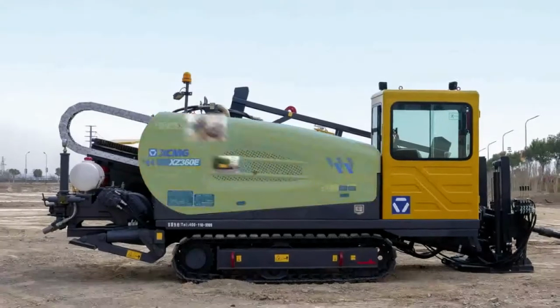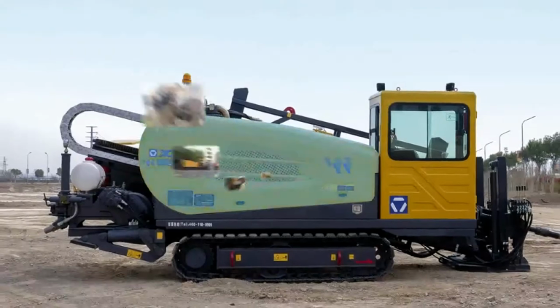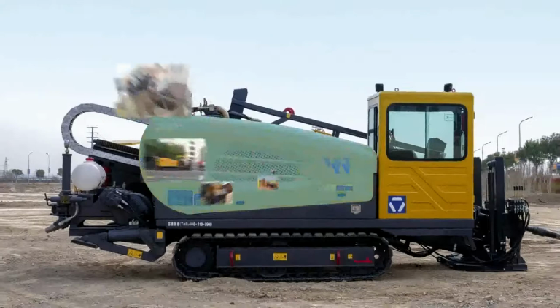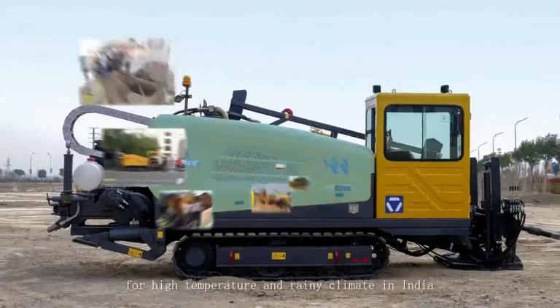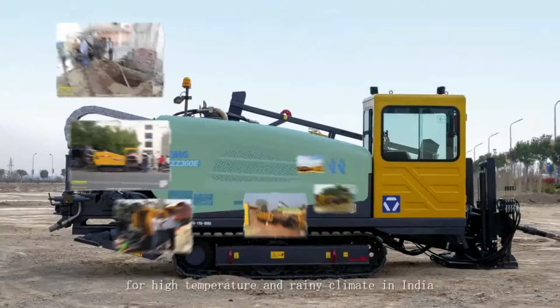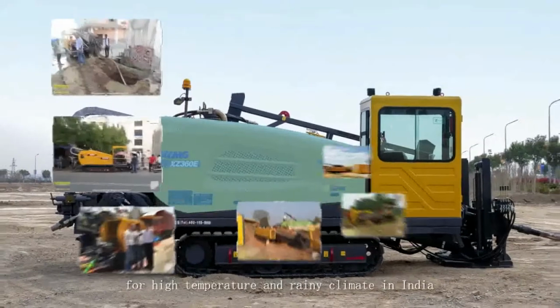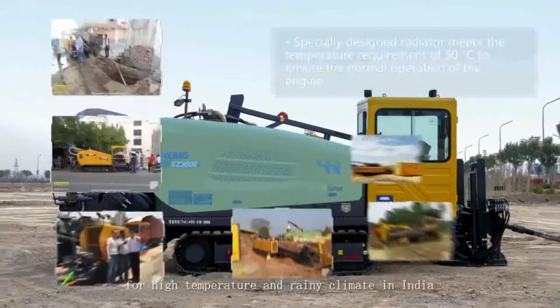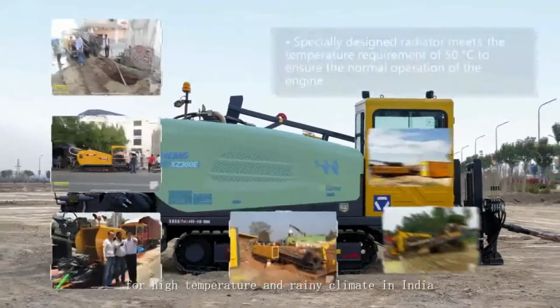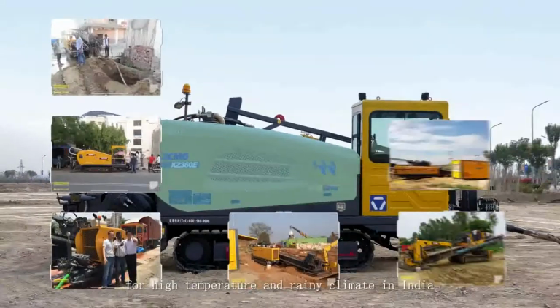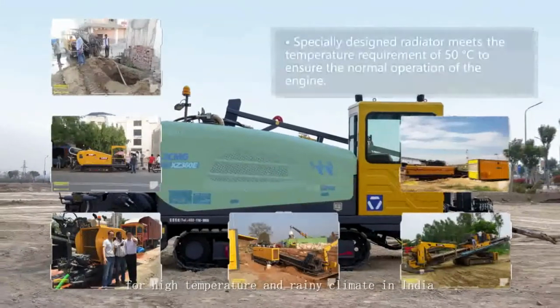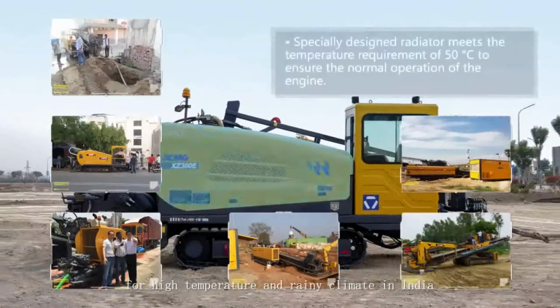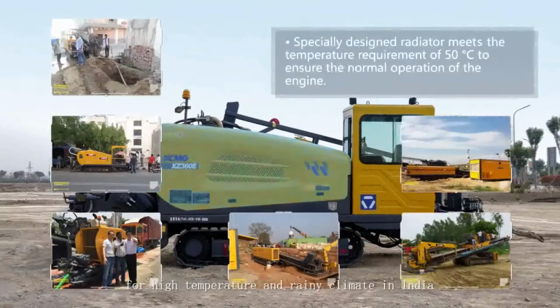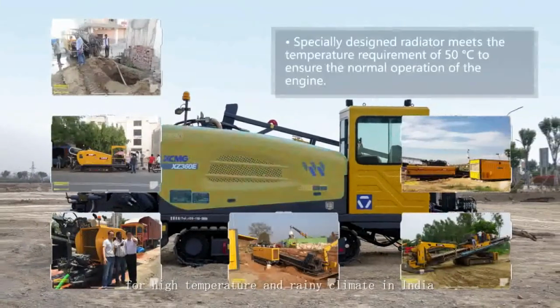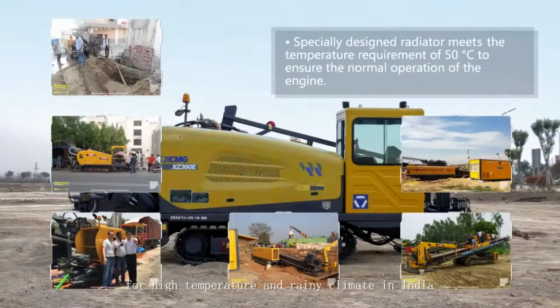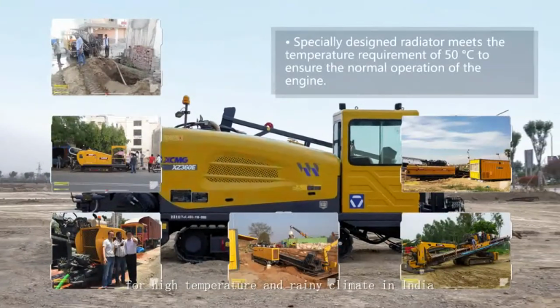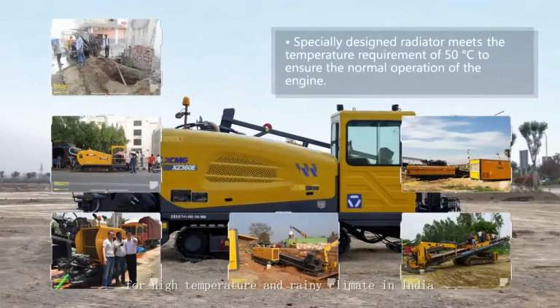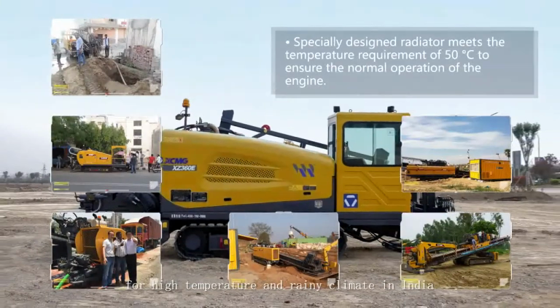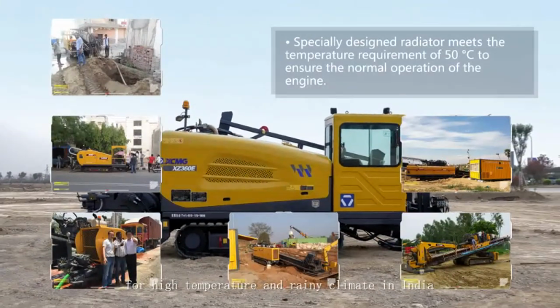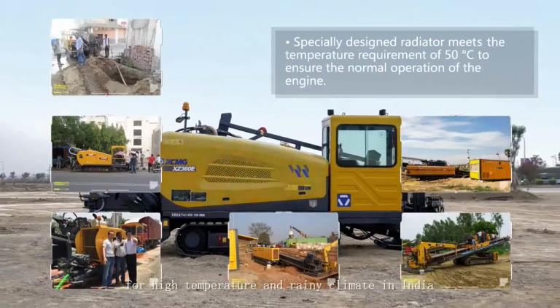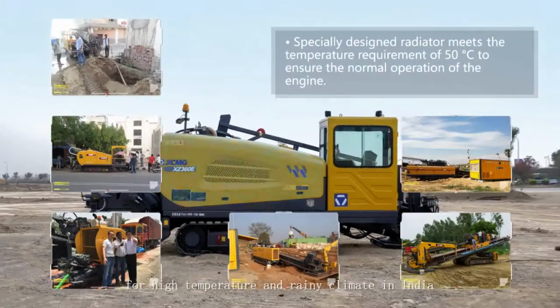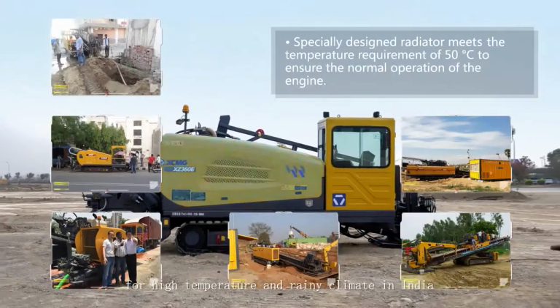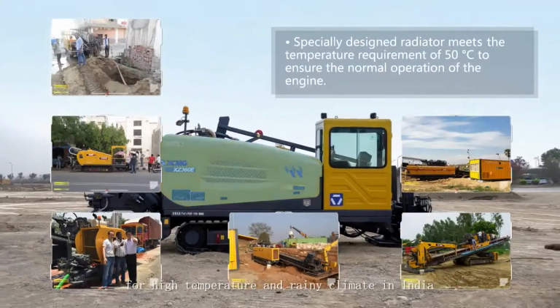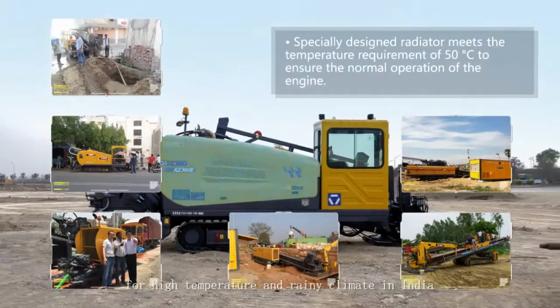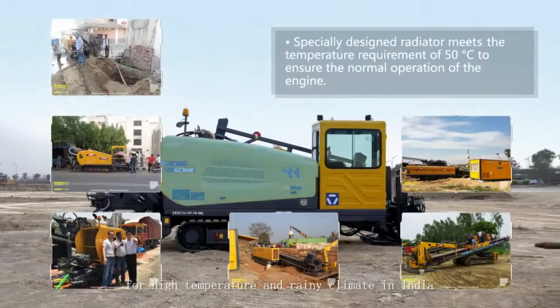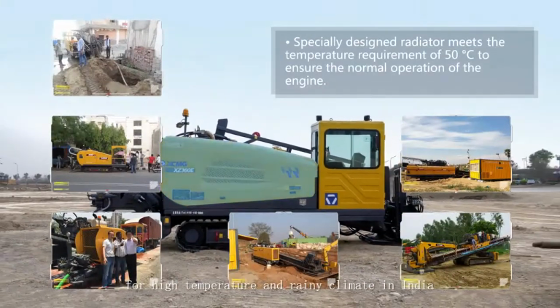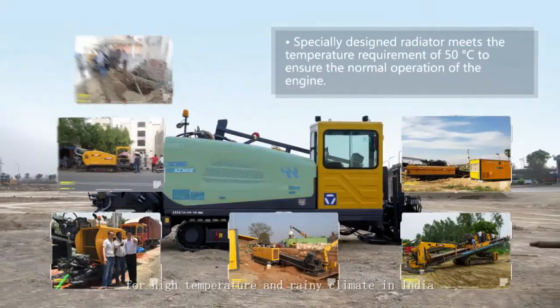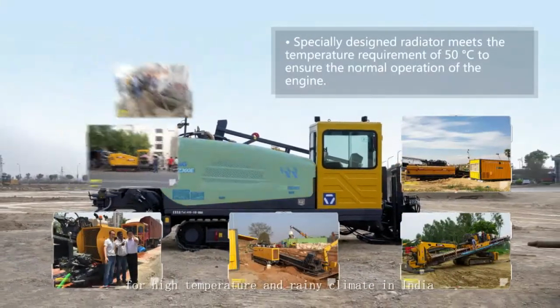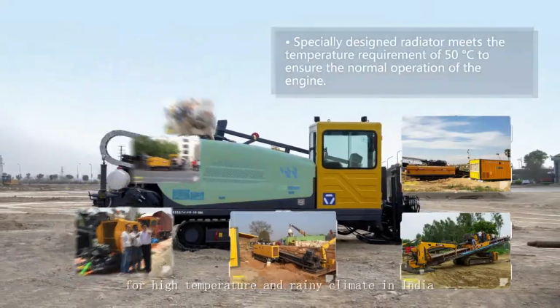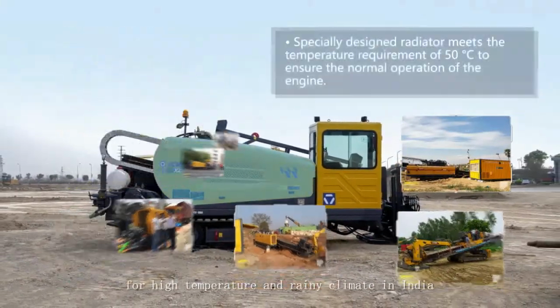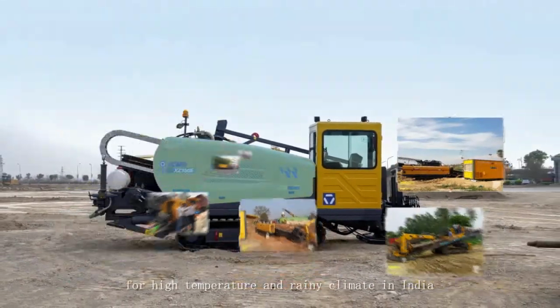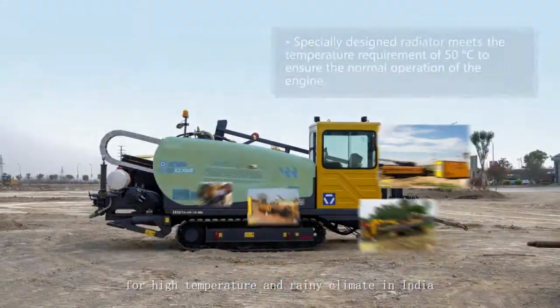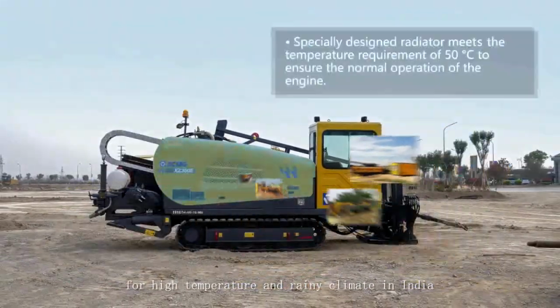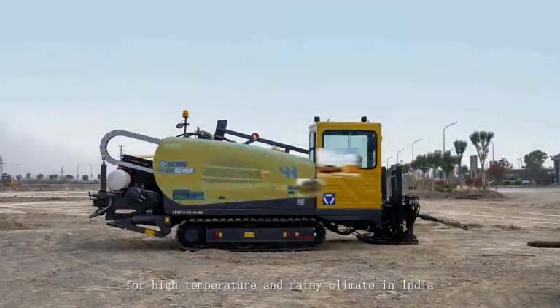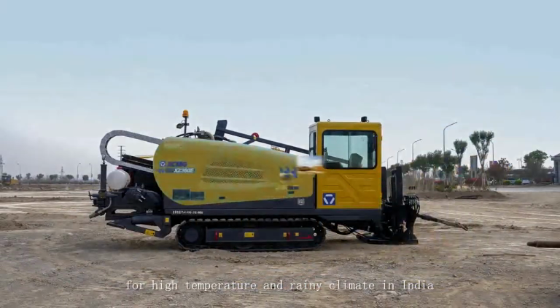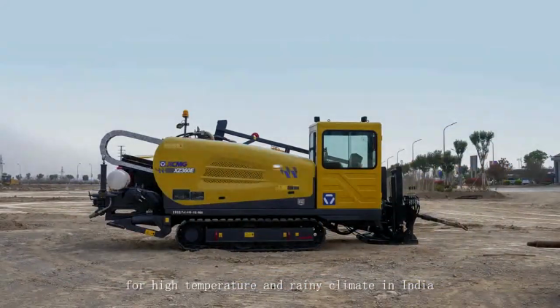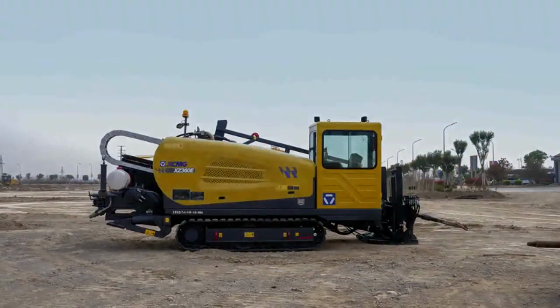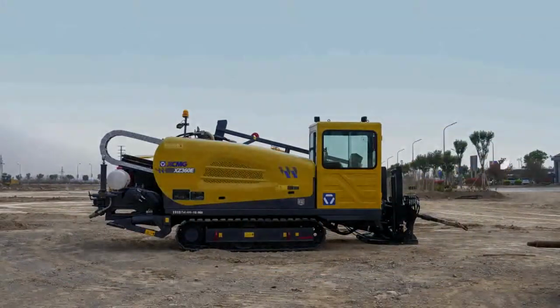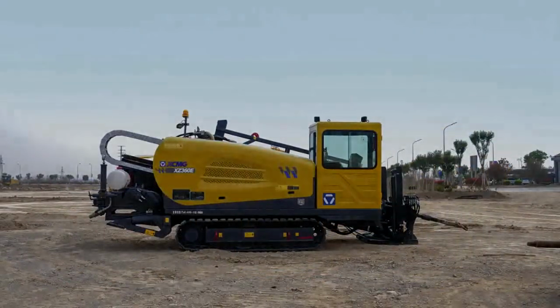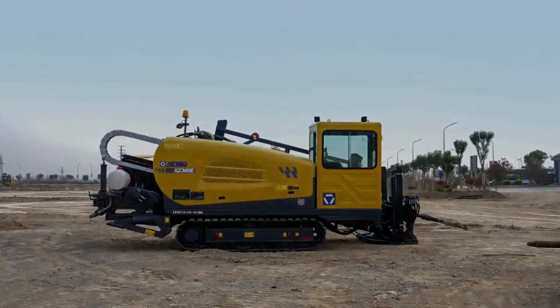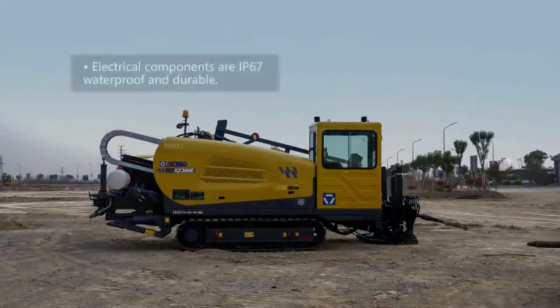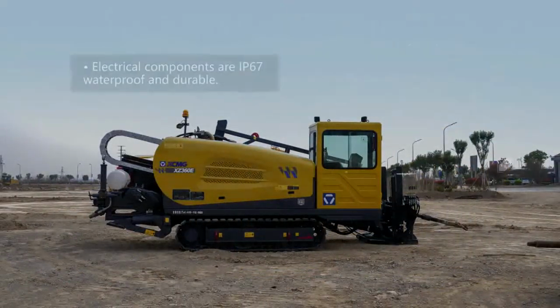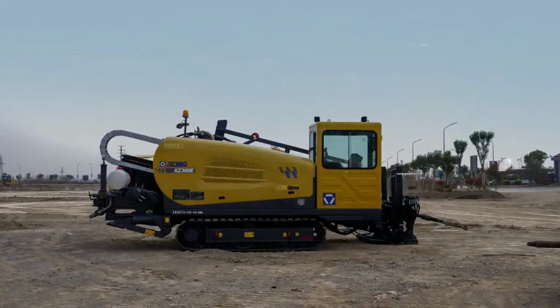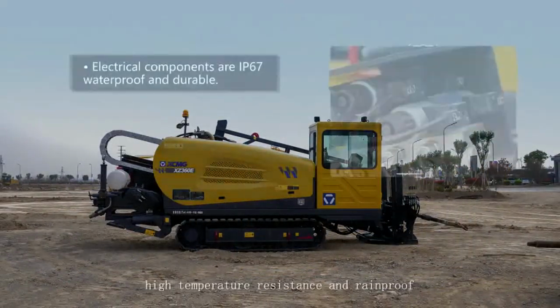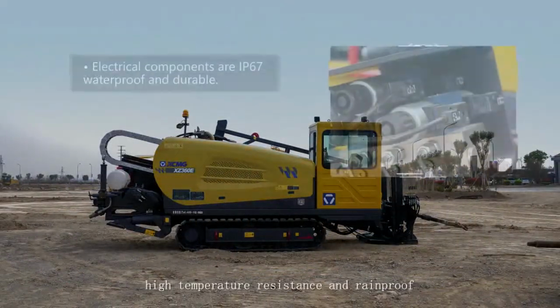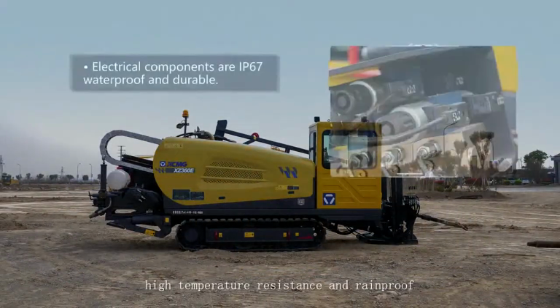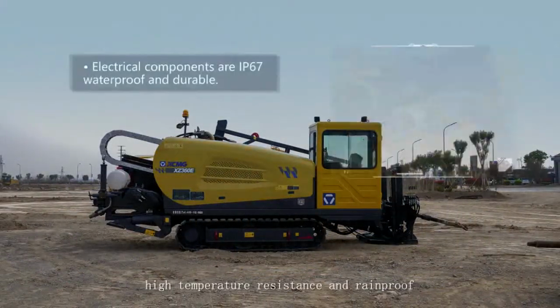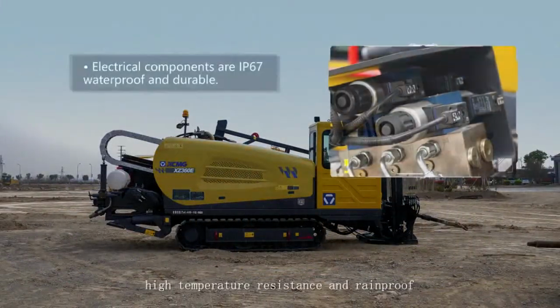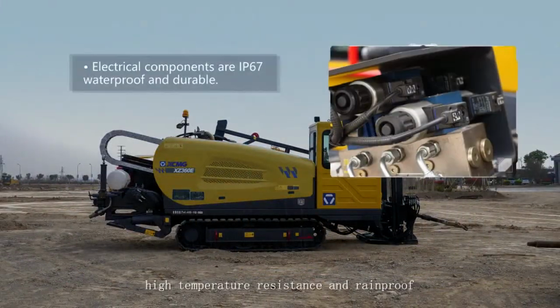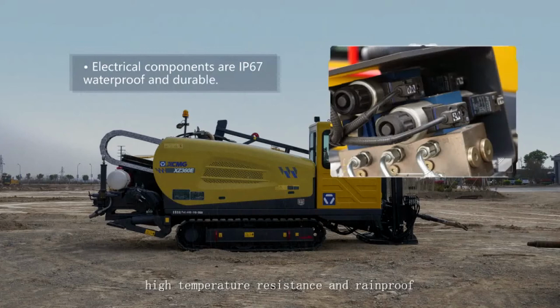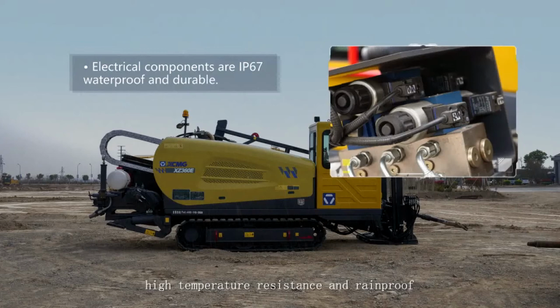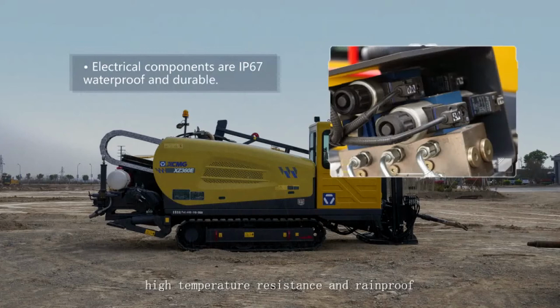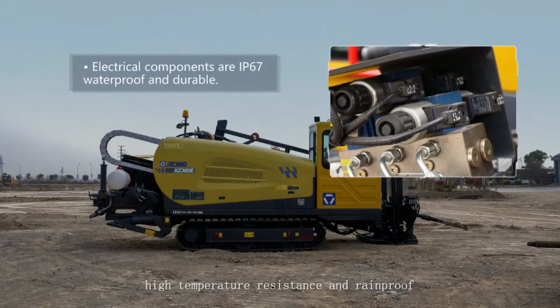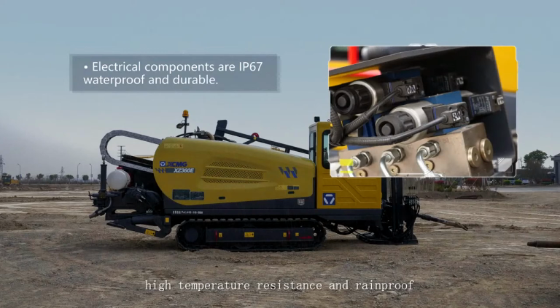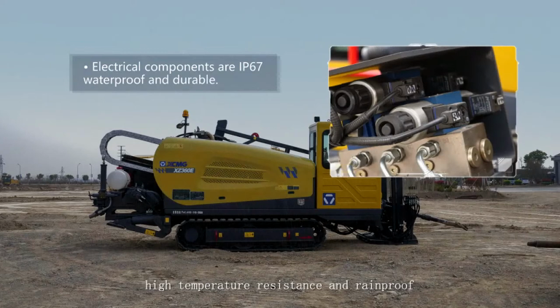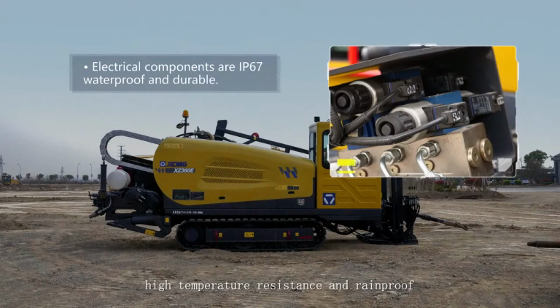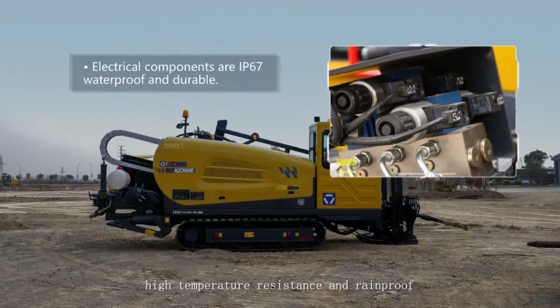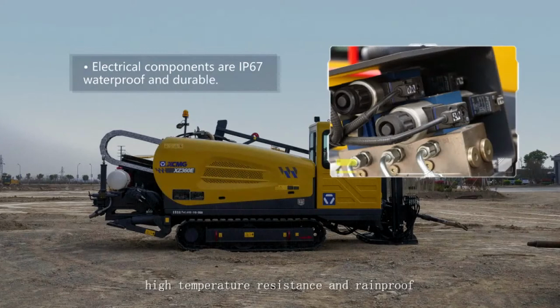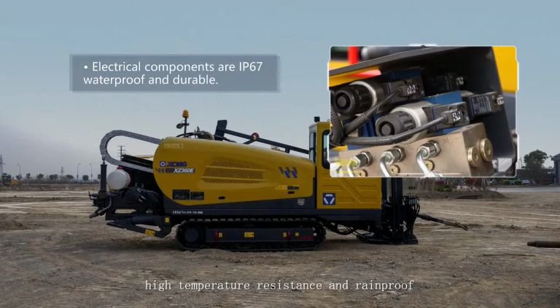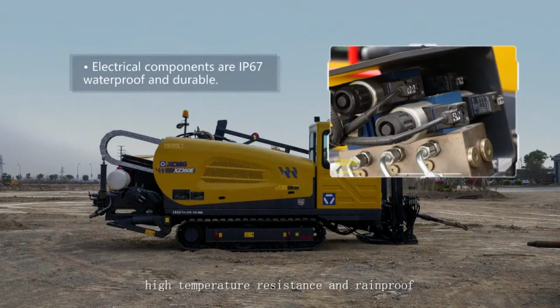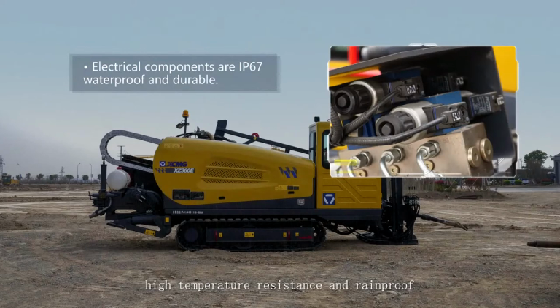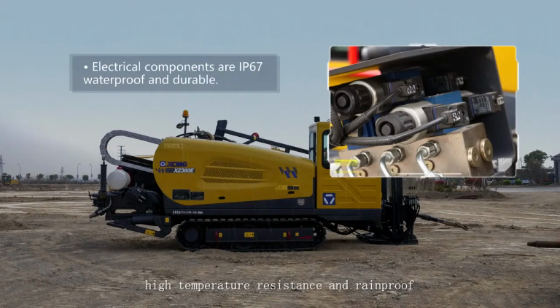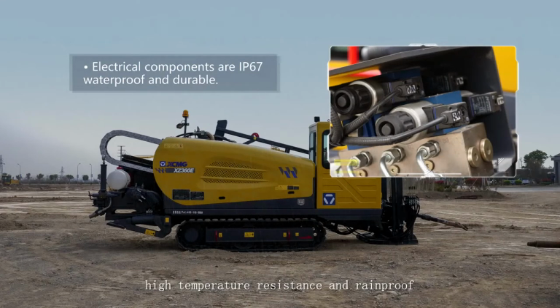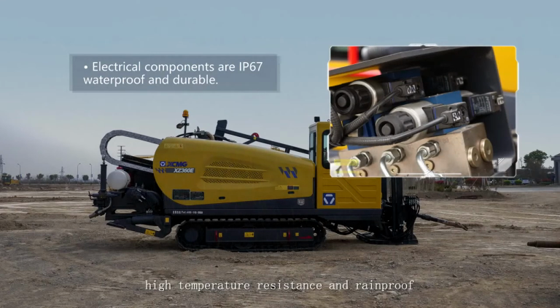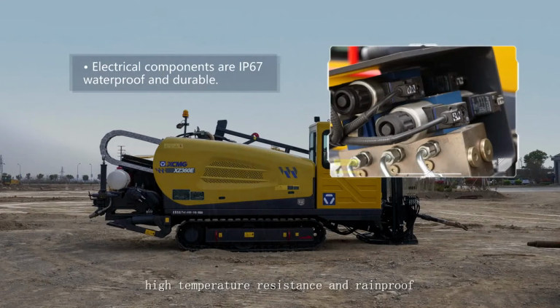For the high temperature and rainy climate in India, the rigs feature high temperature resistance and rainproof design.